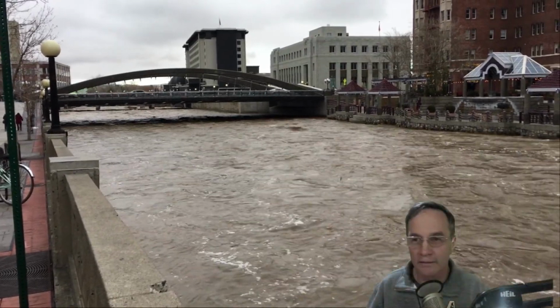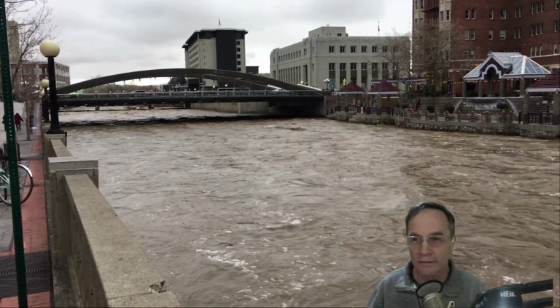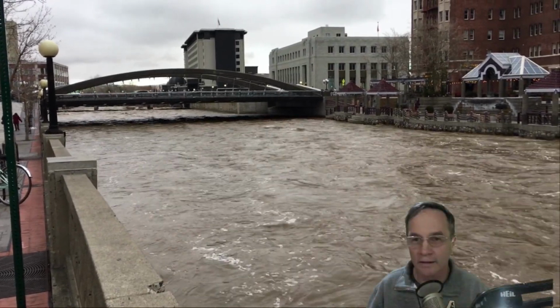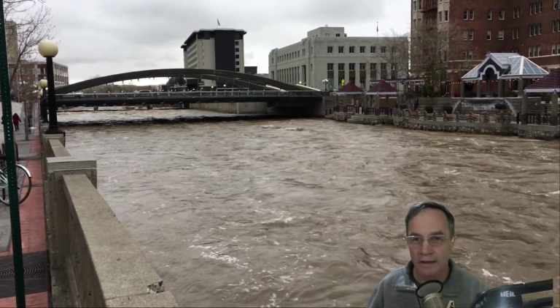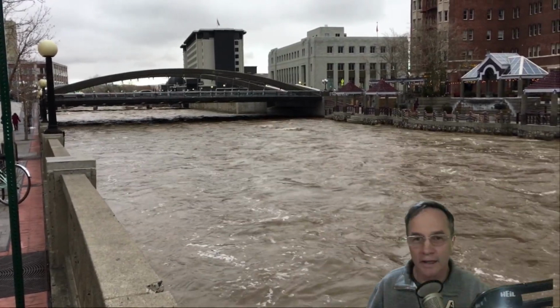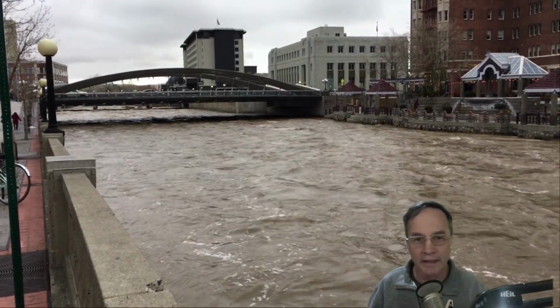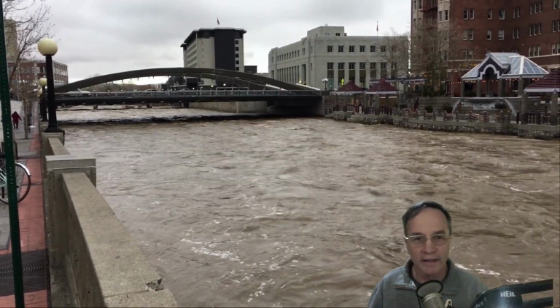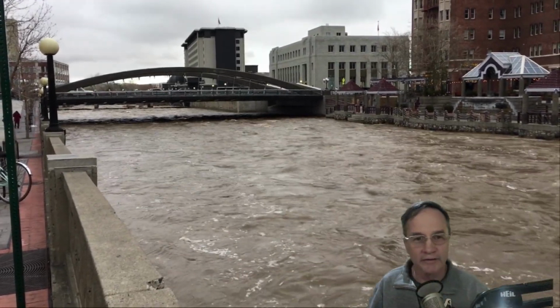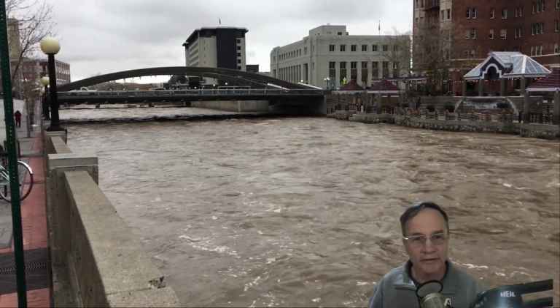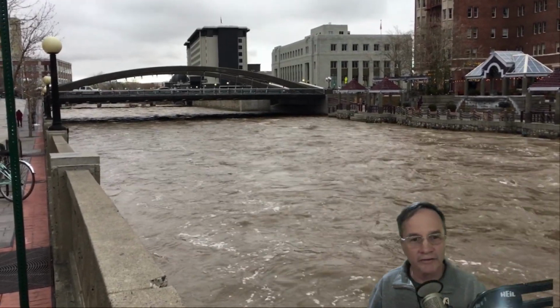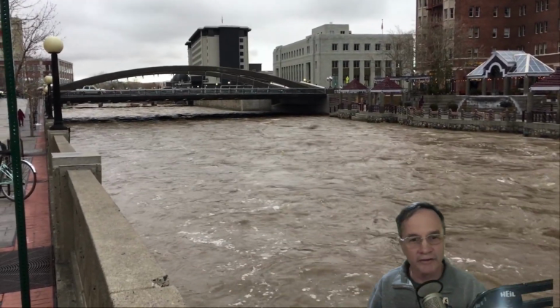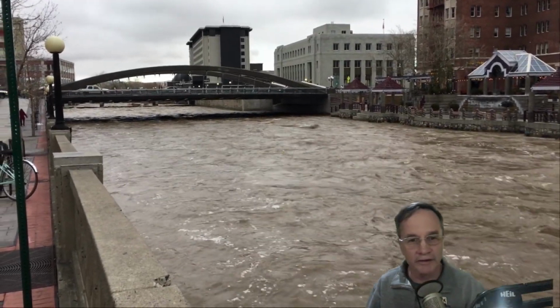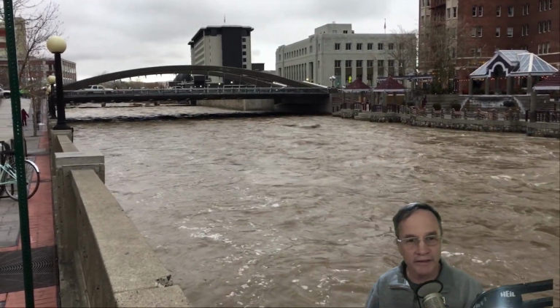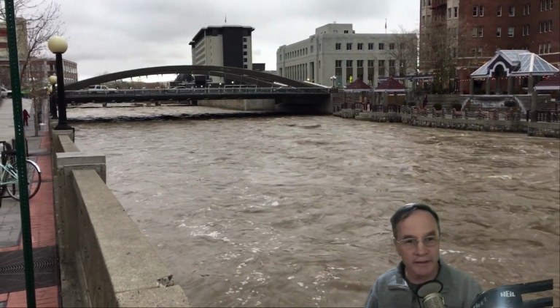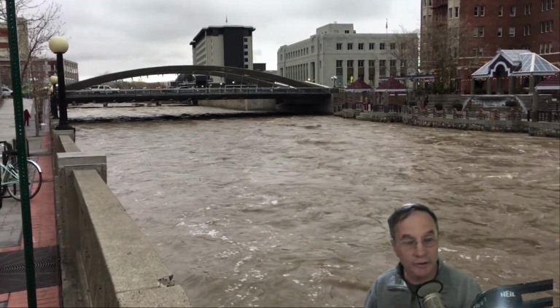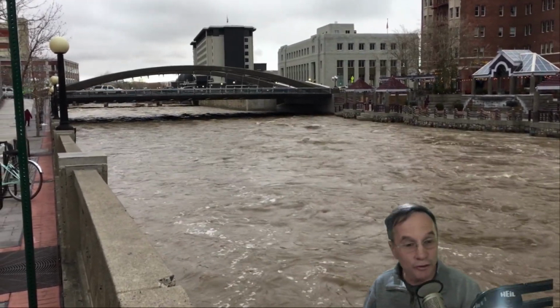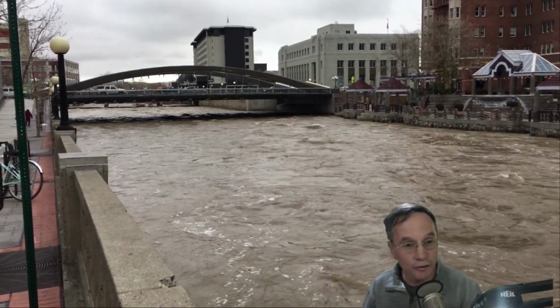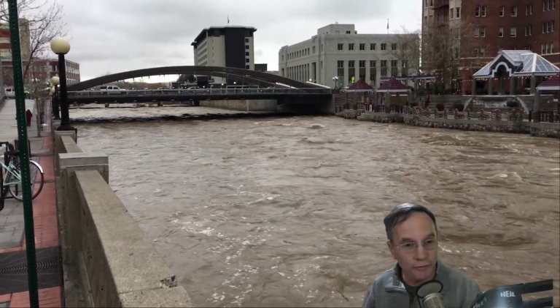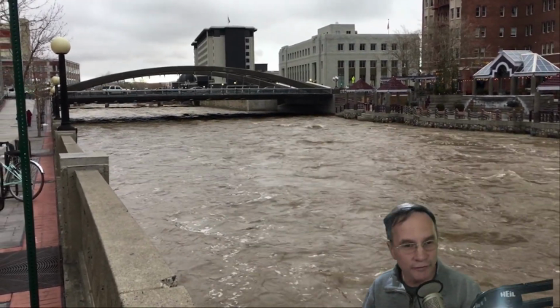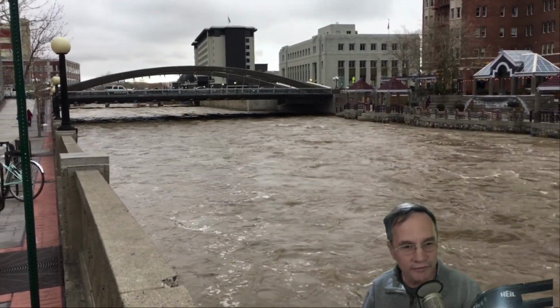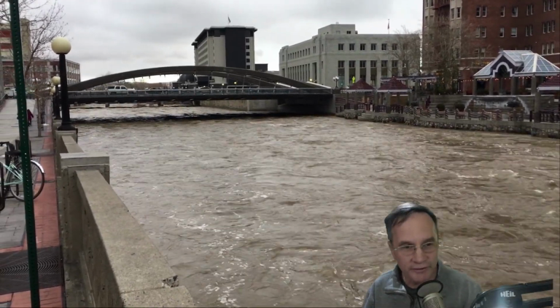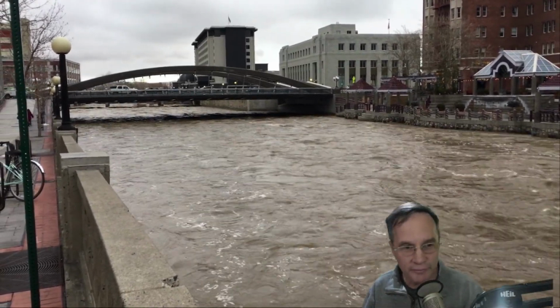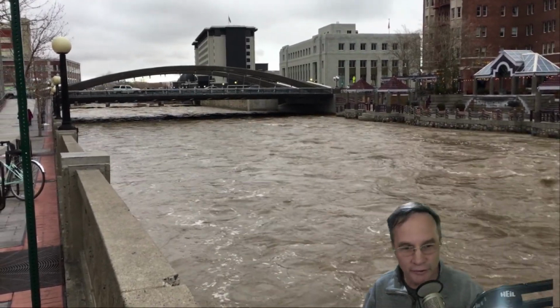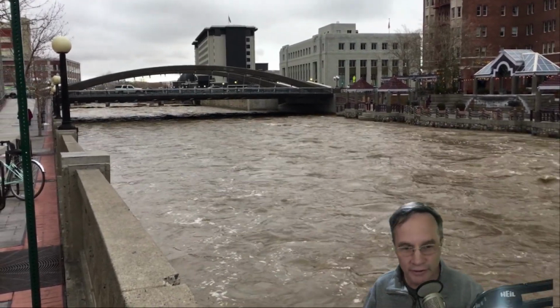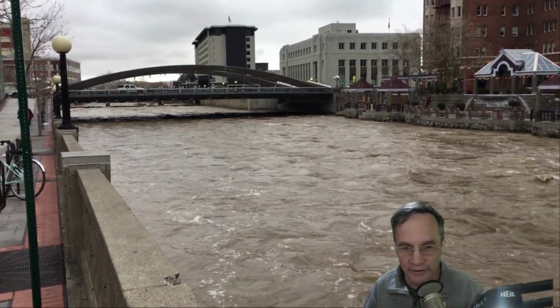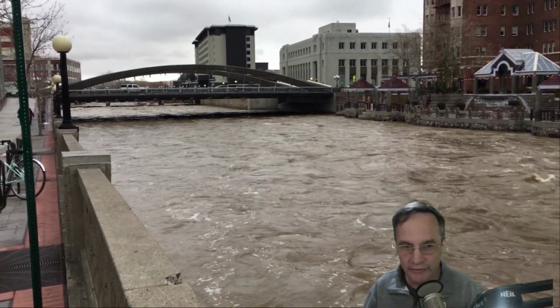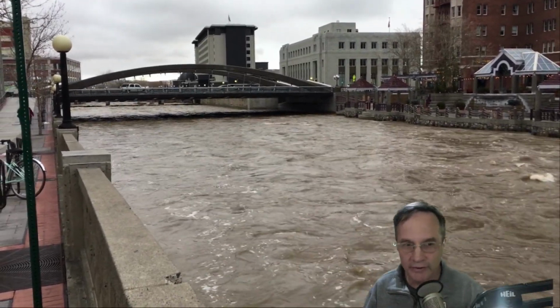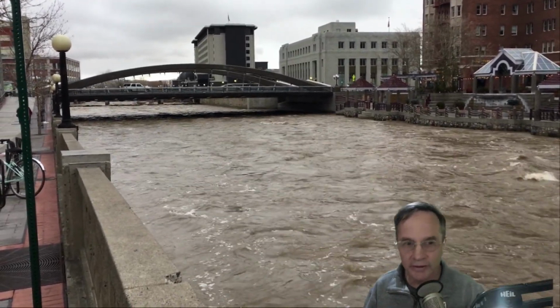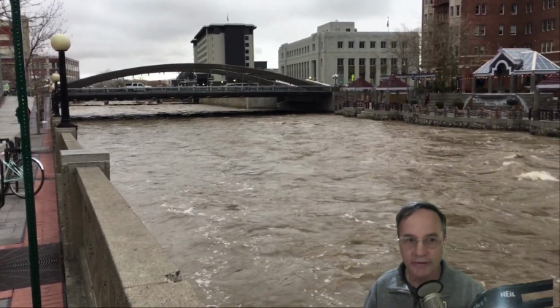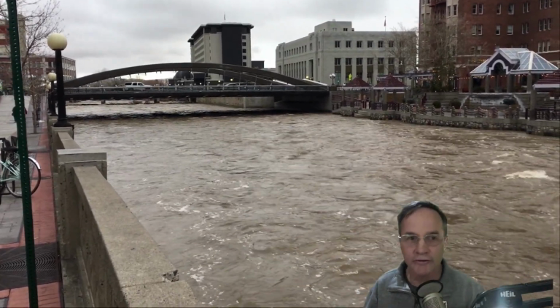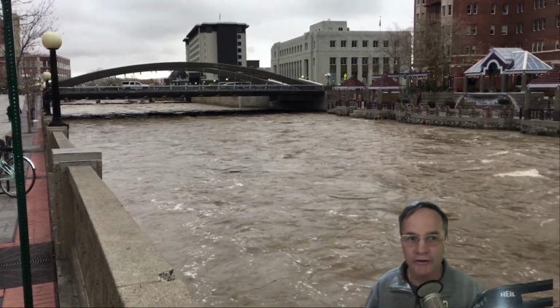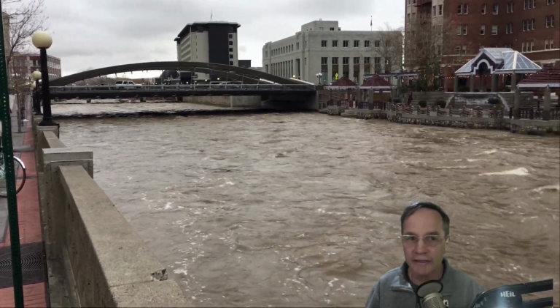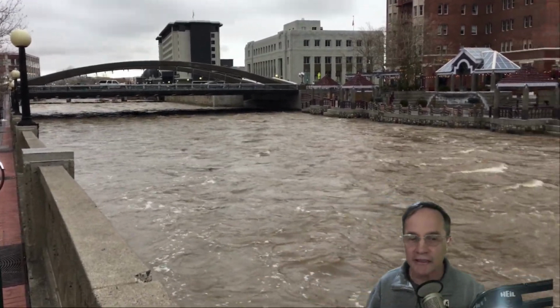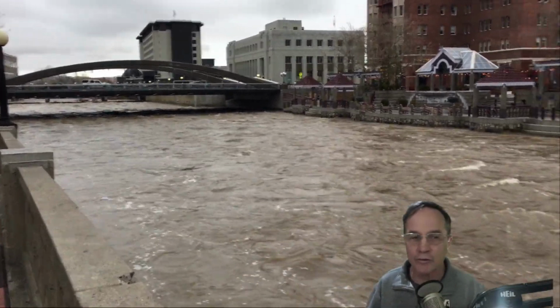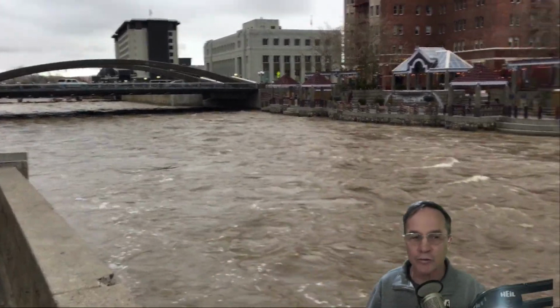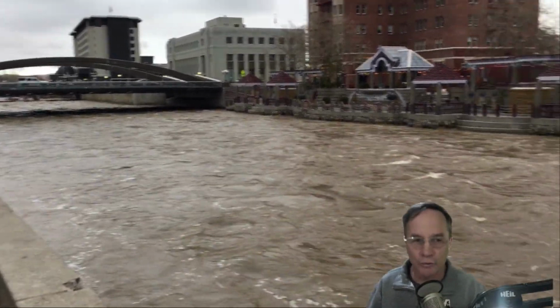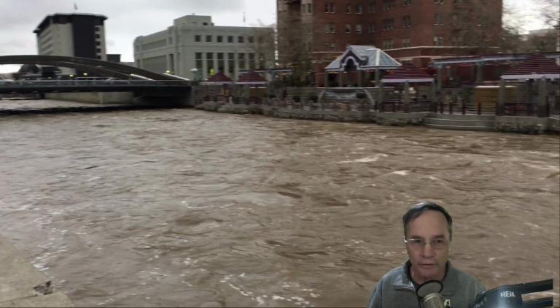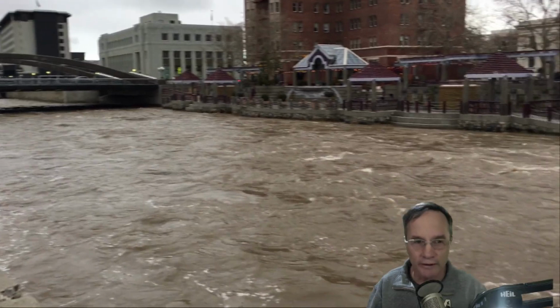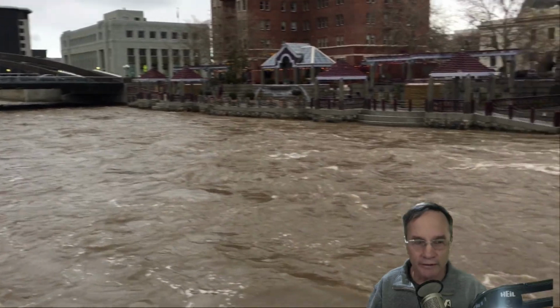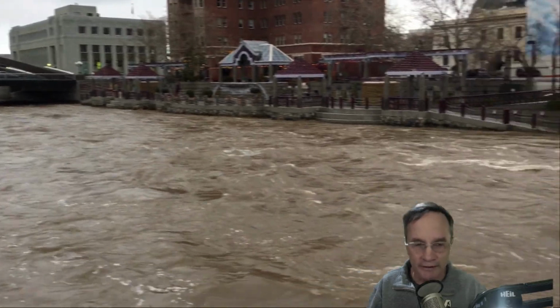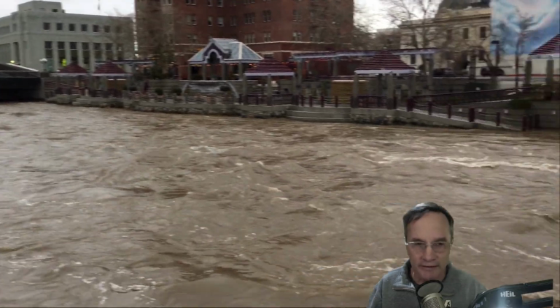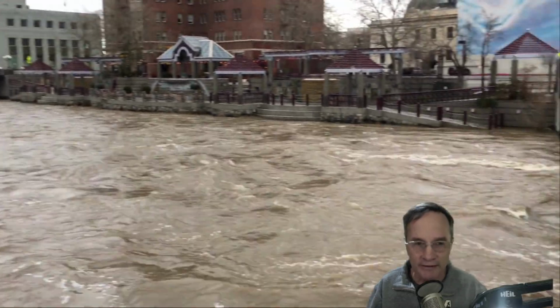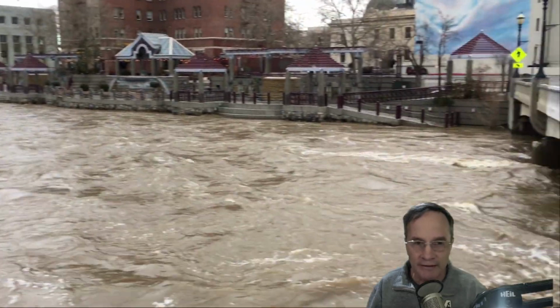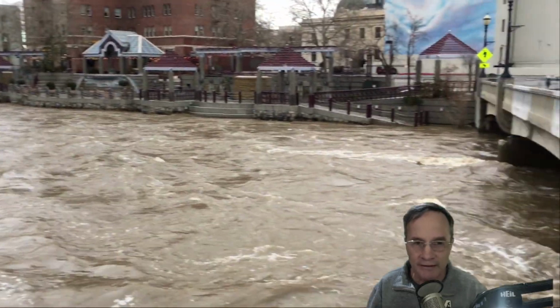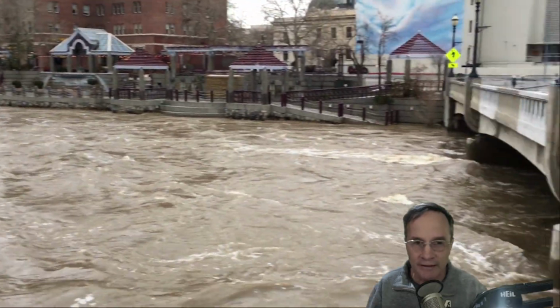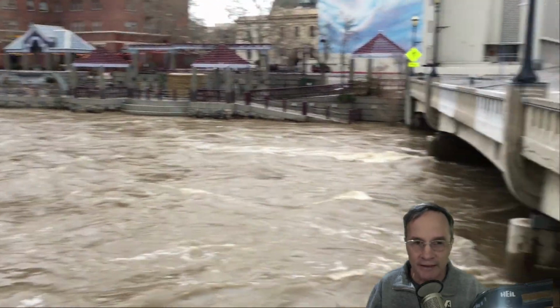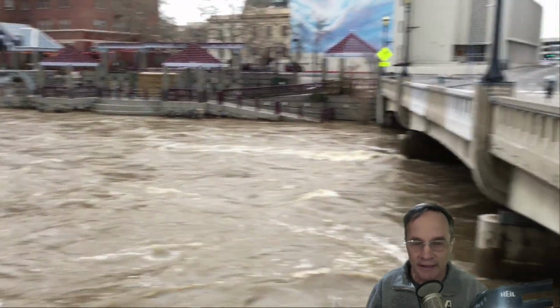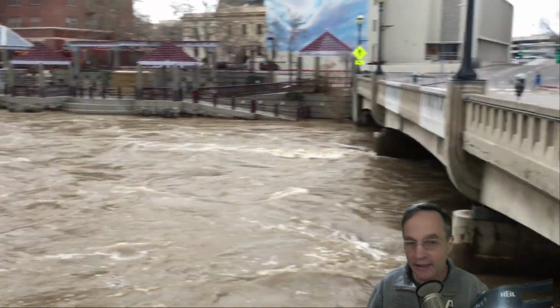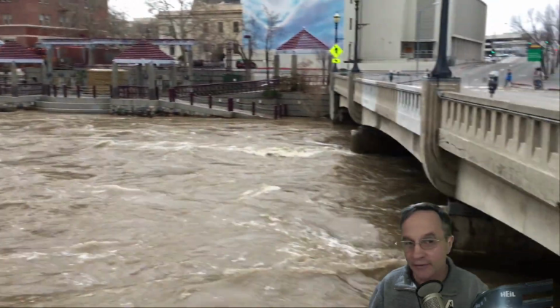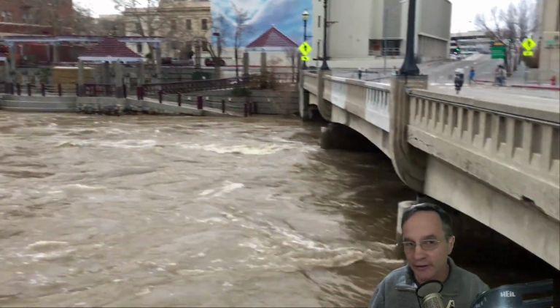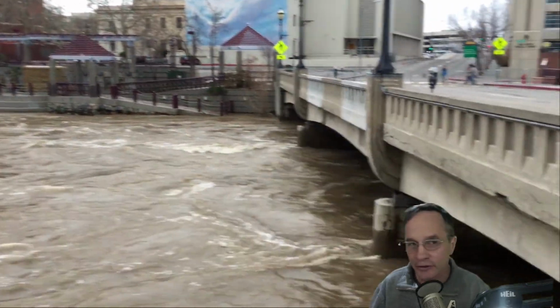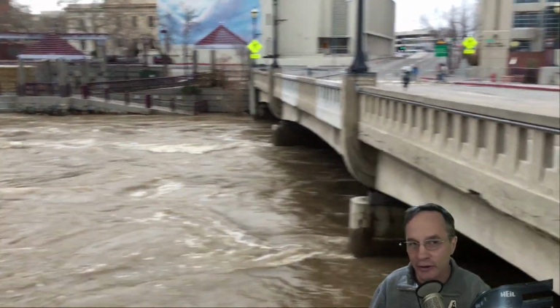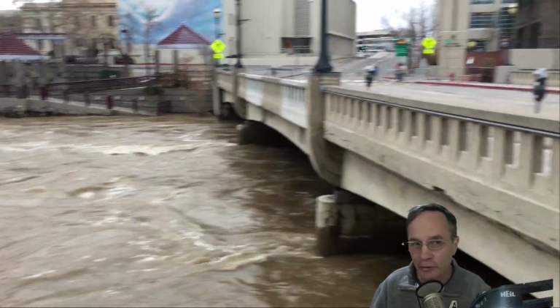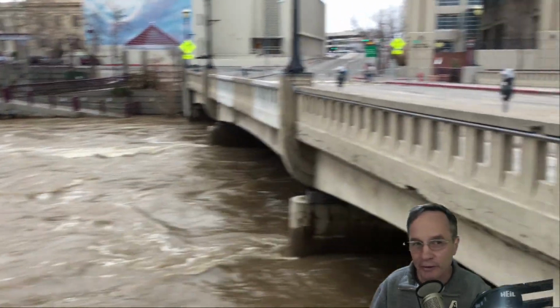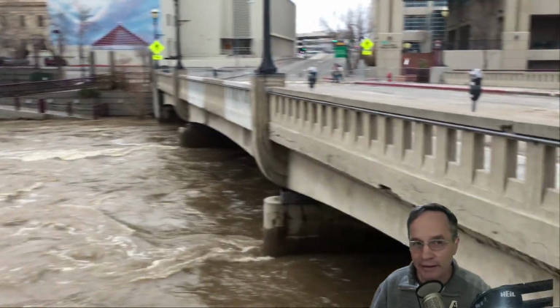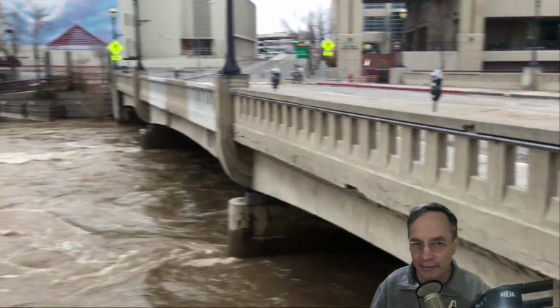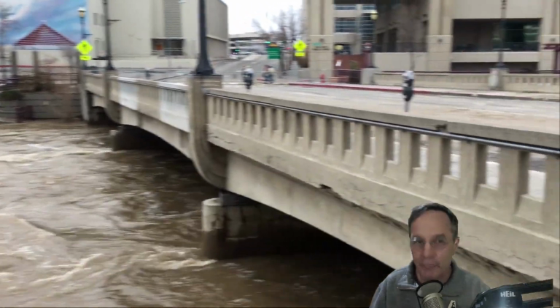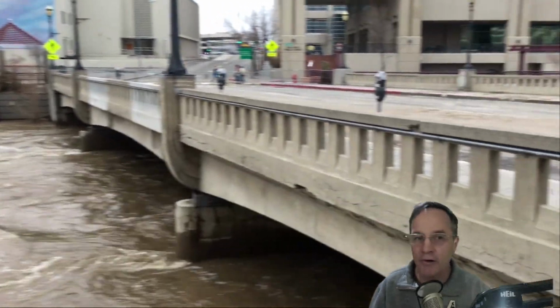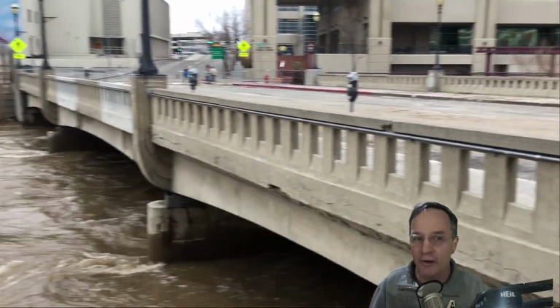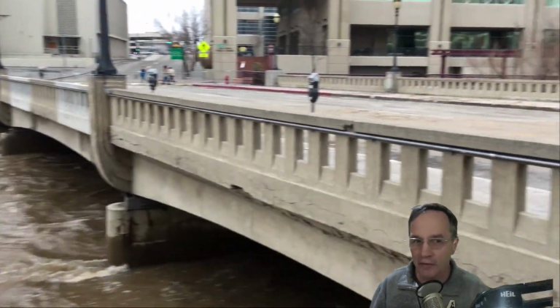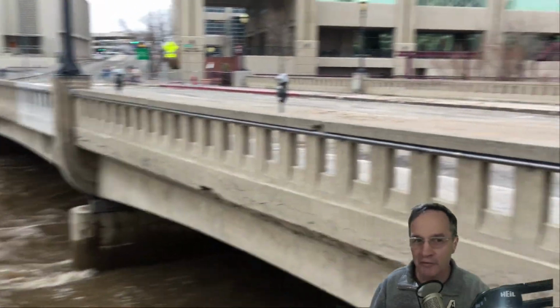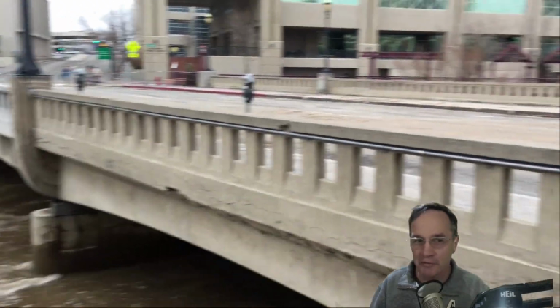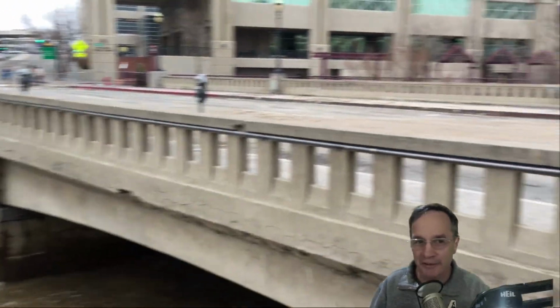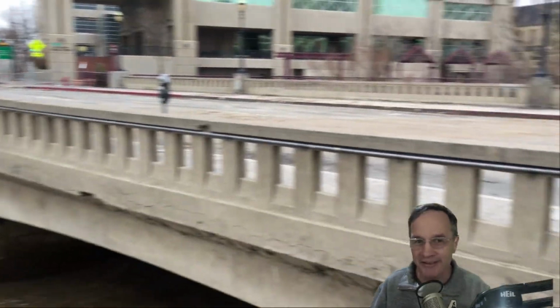As you can see, the new Virginia Street bridge is looking really good. Eventually we'll get them all replaced.